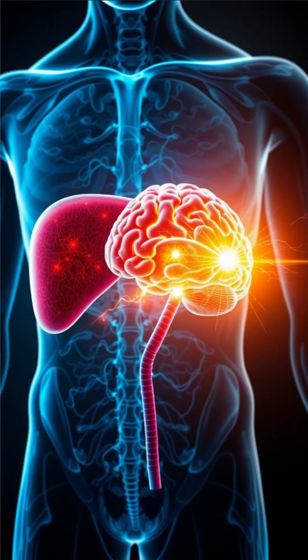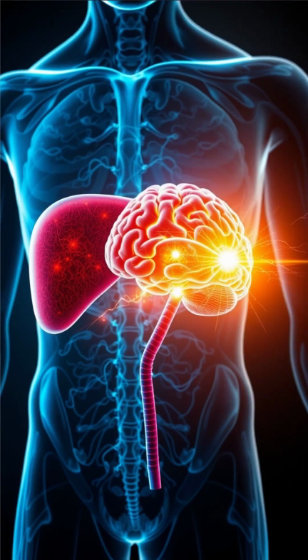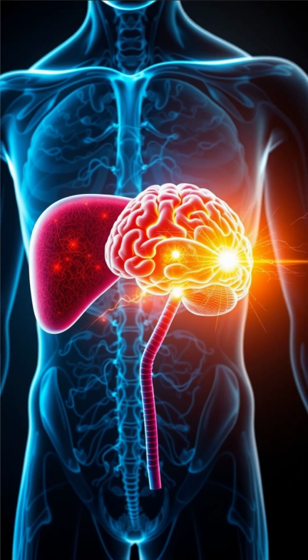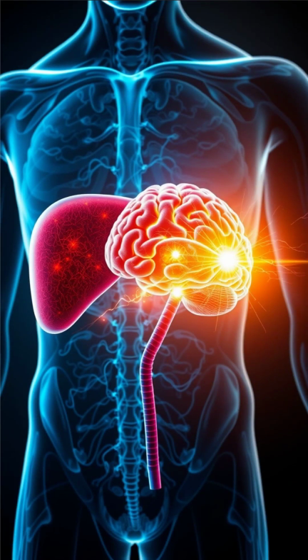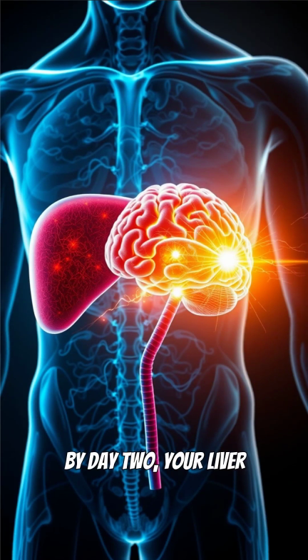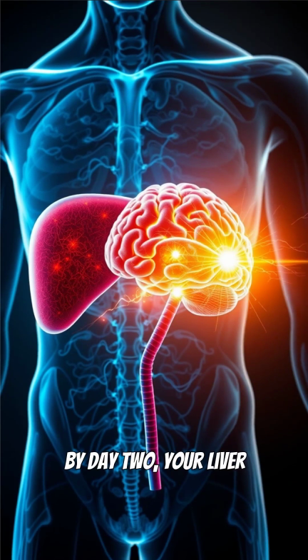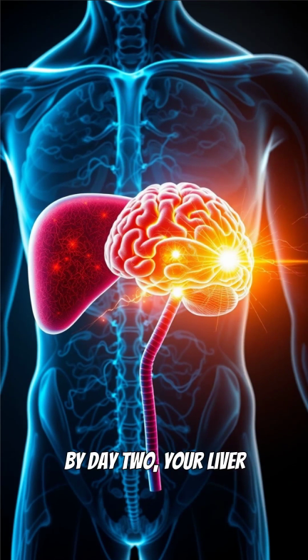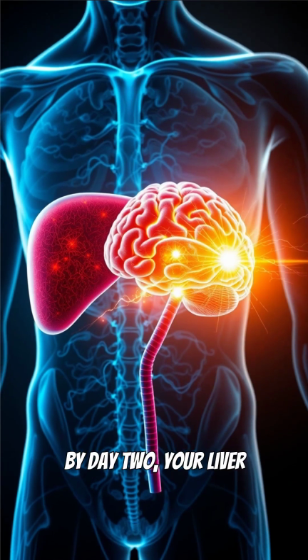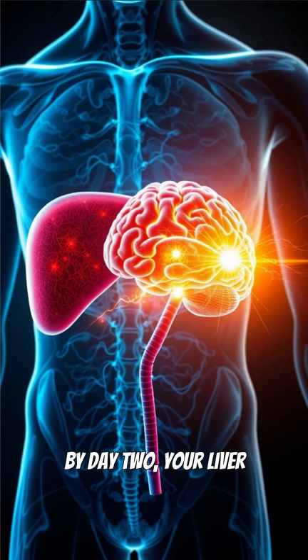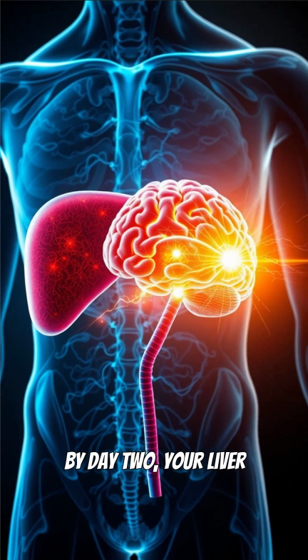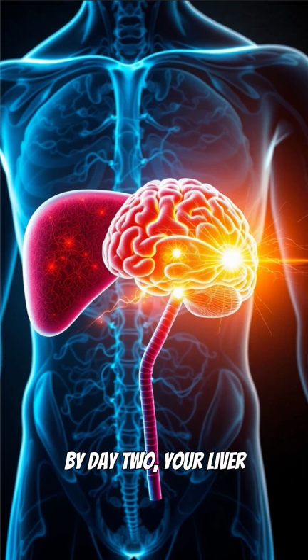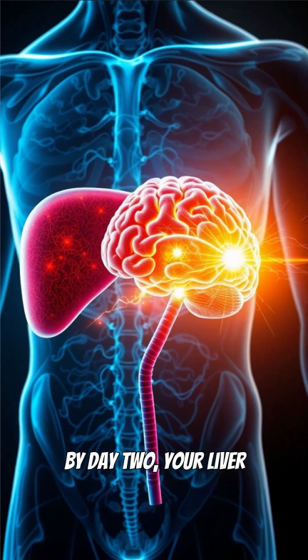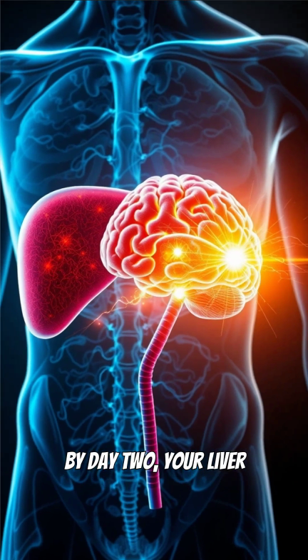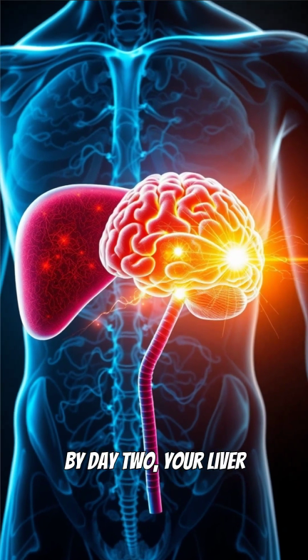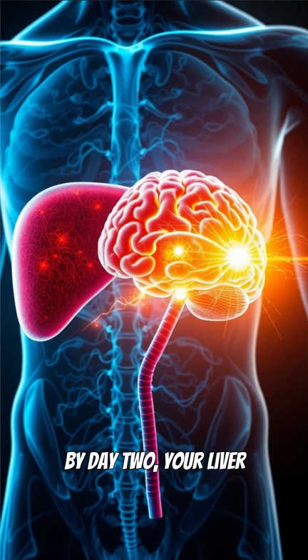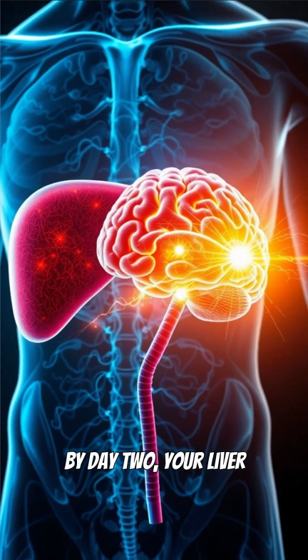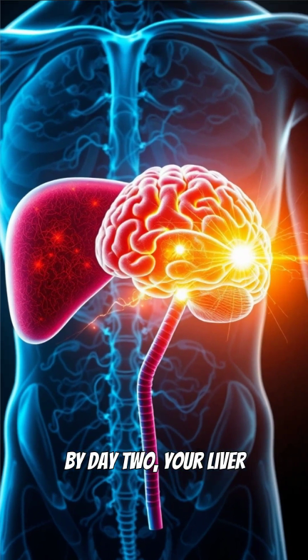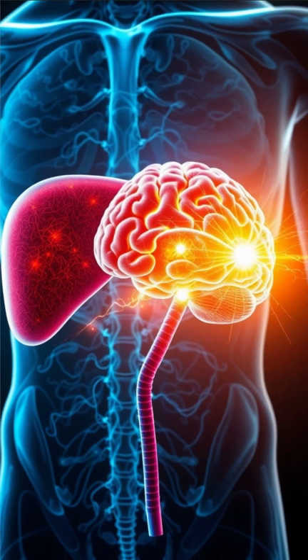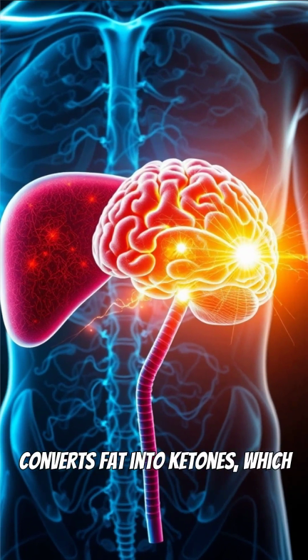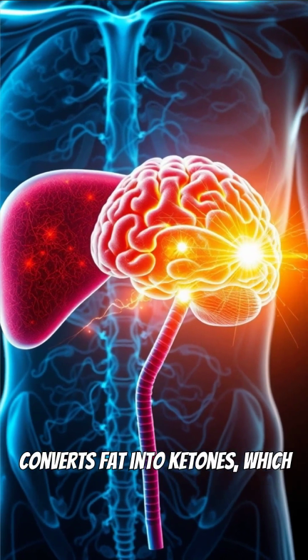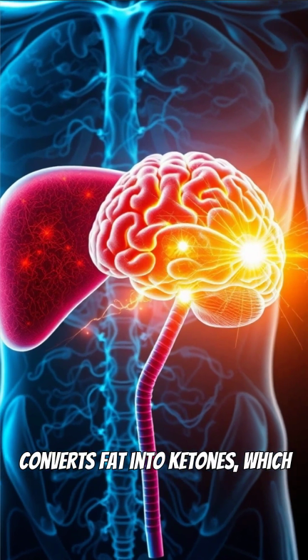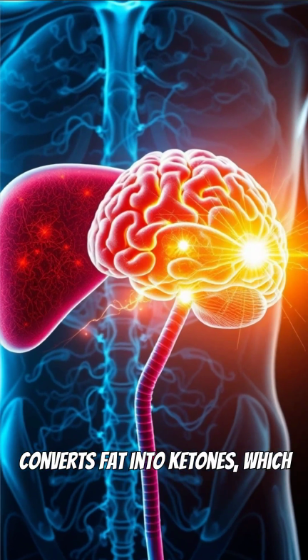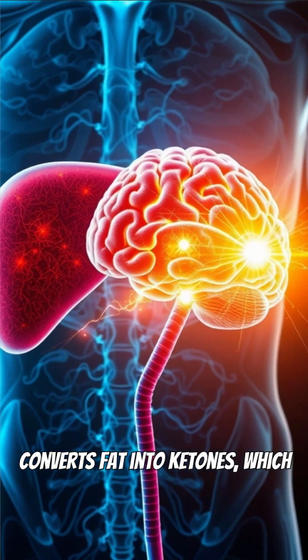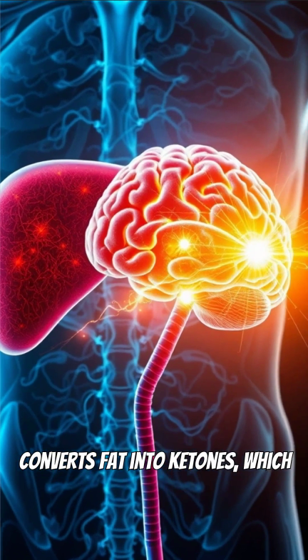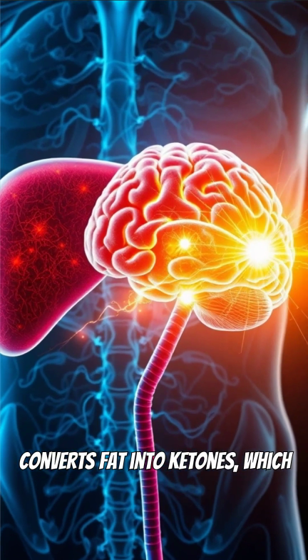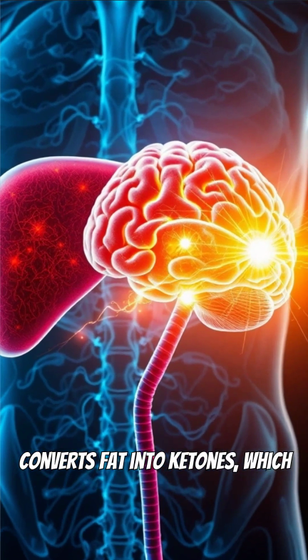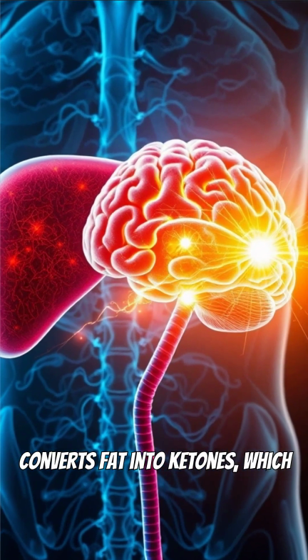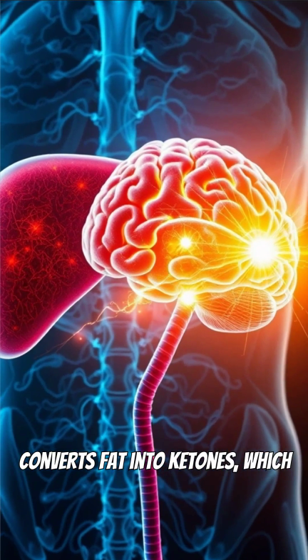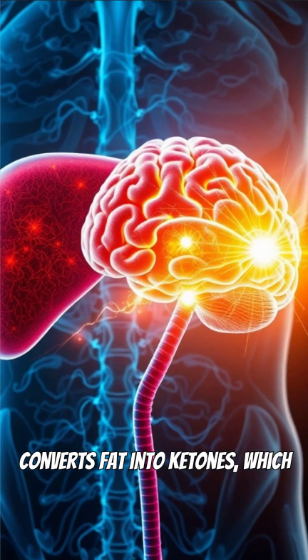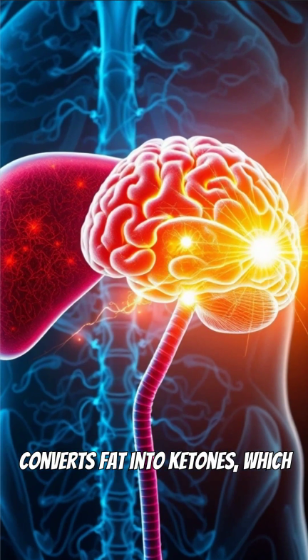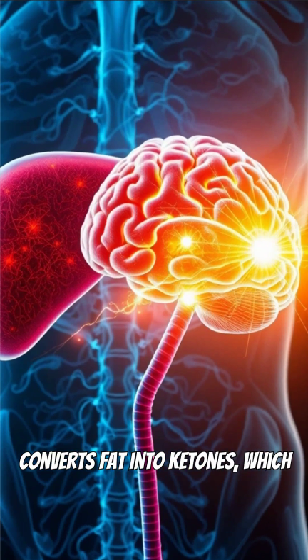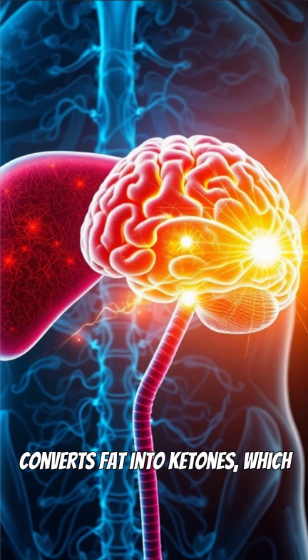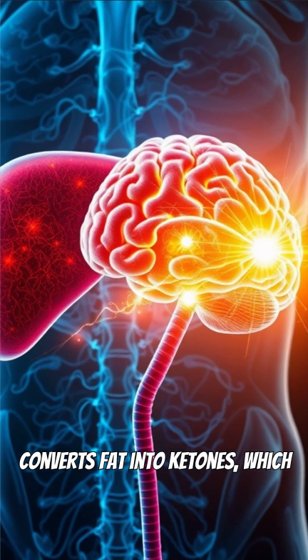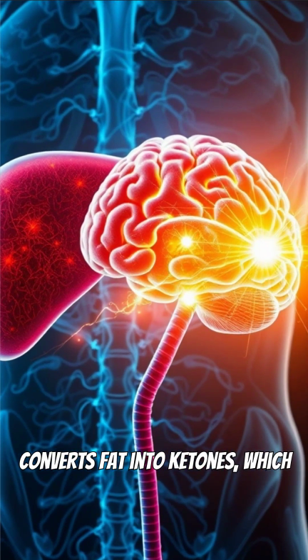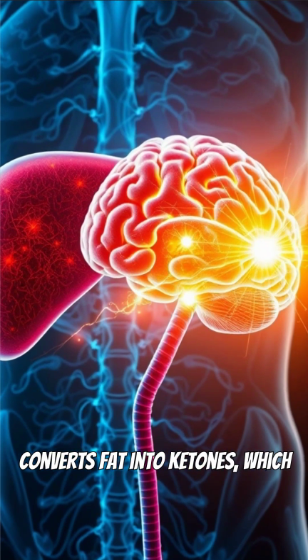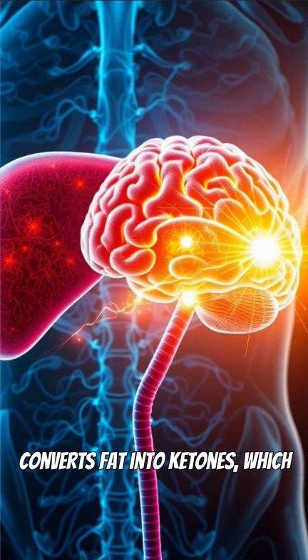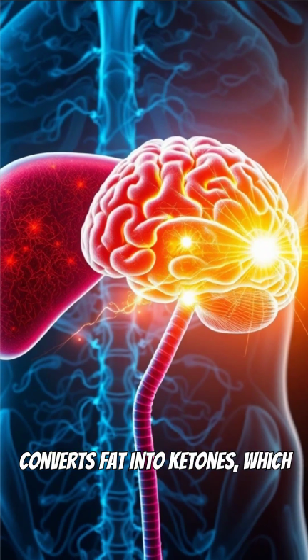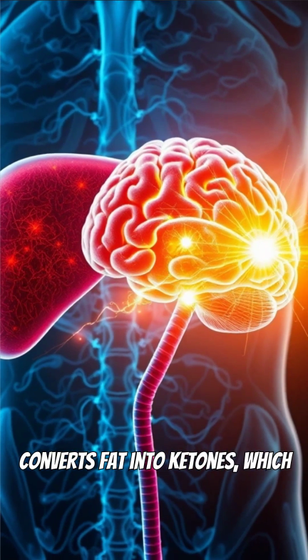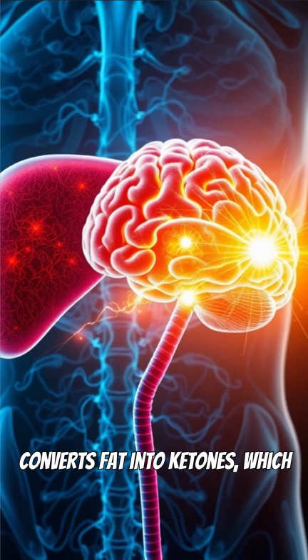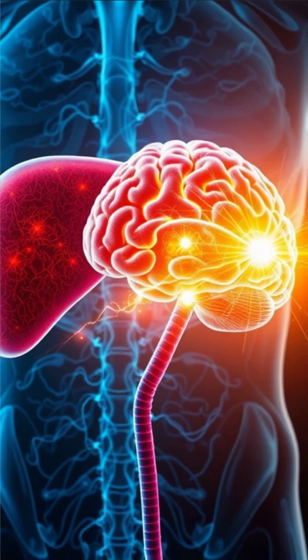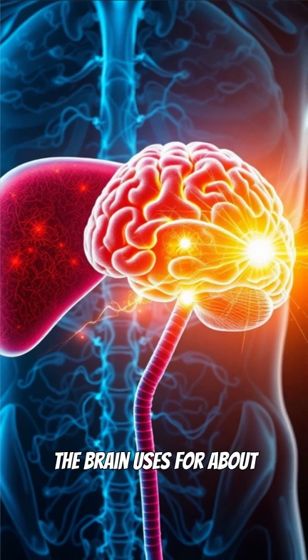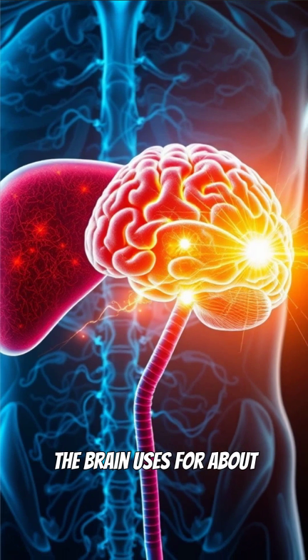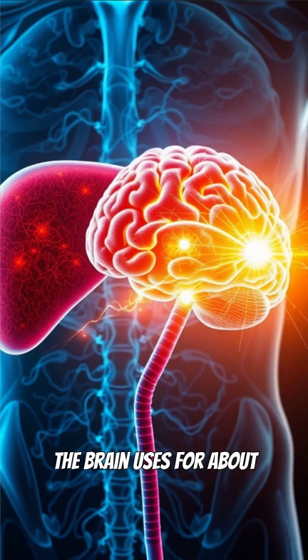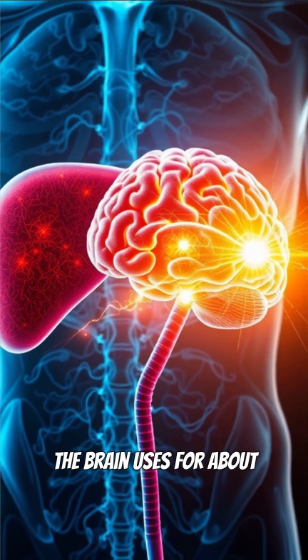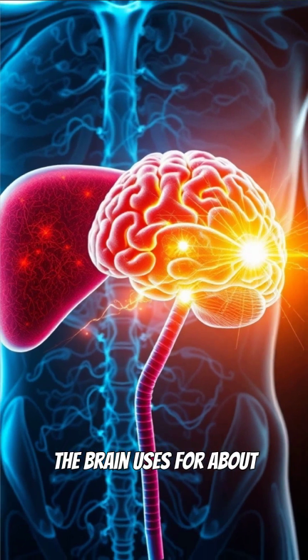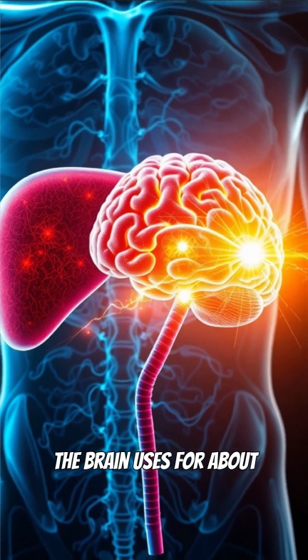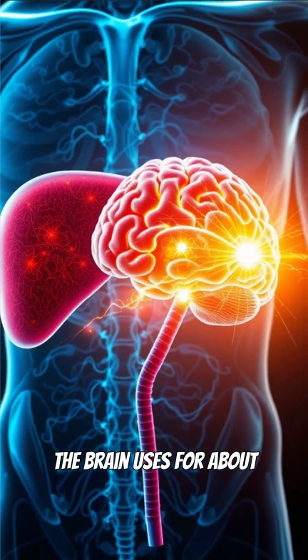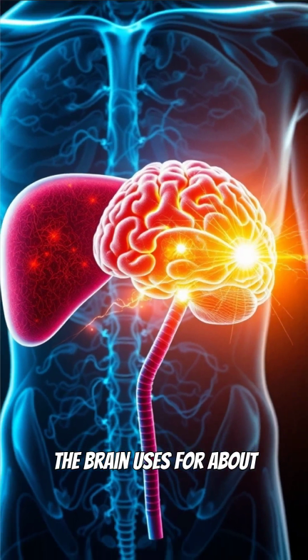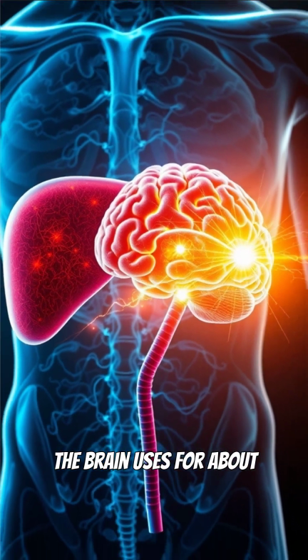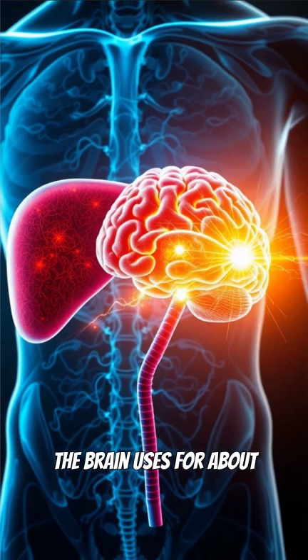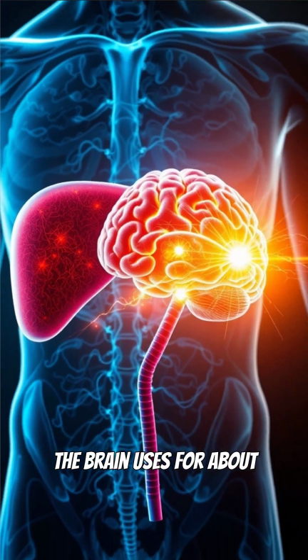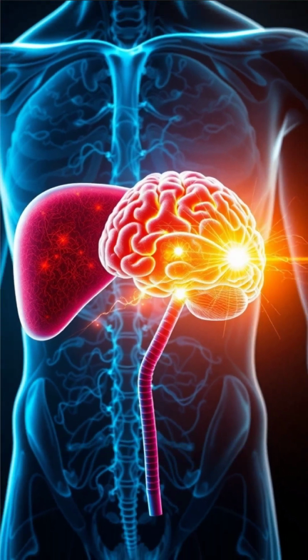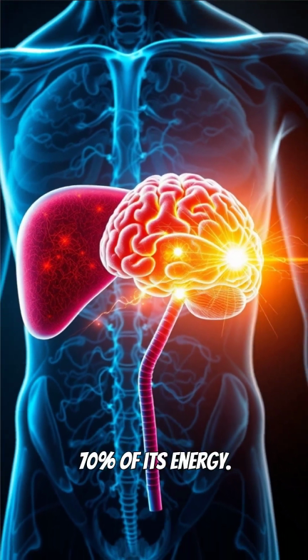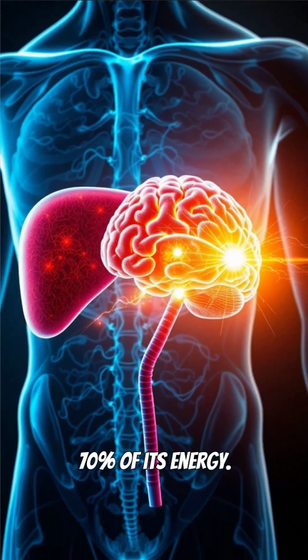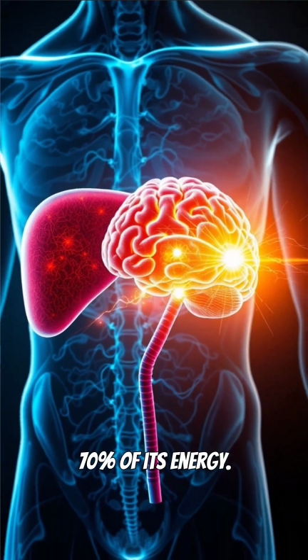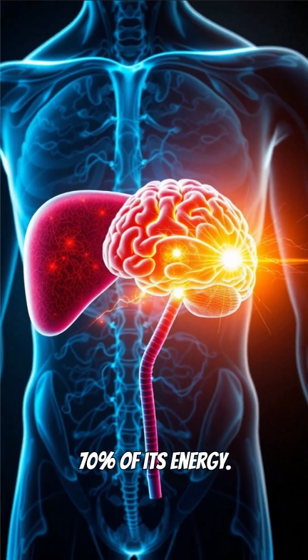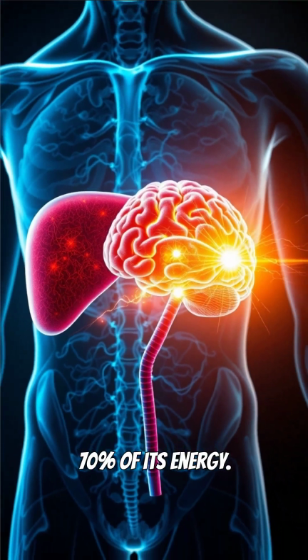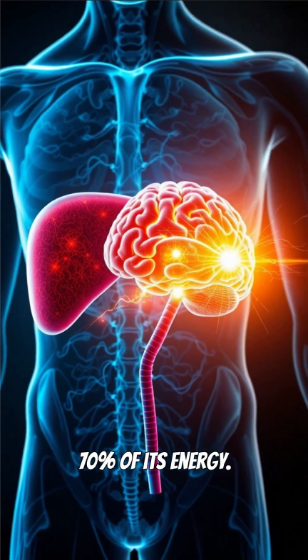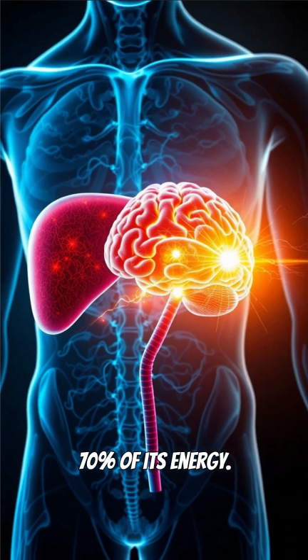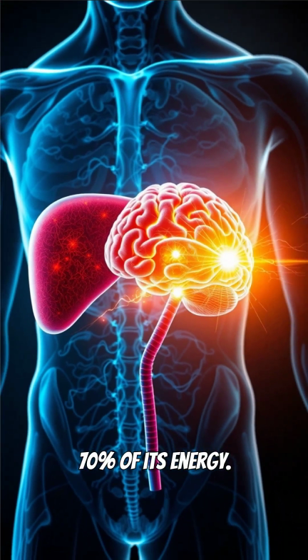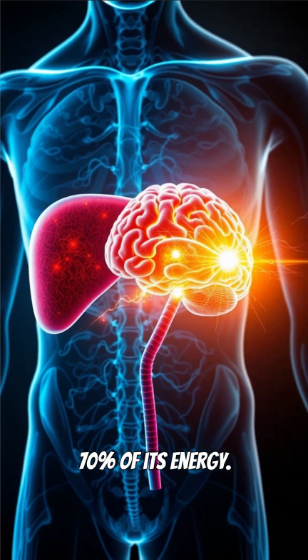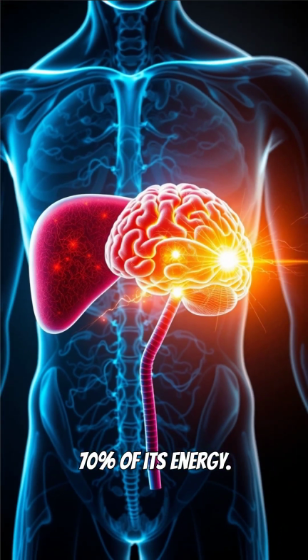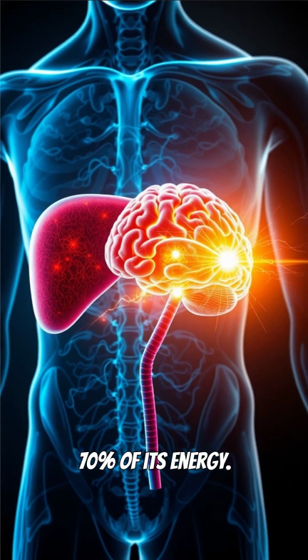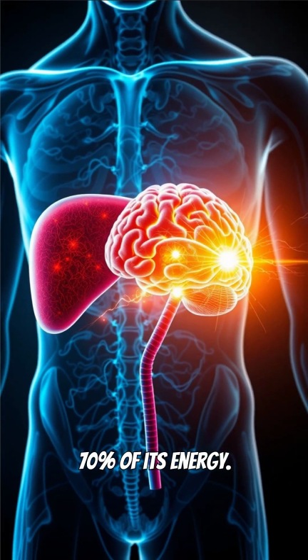By day two, your liver converts fat into ketones, which the brain uses for about 70% of its energy.